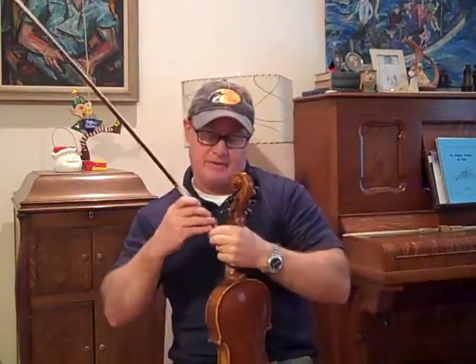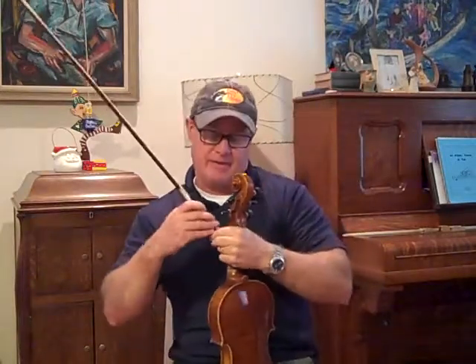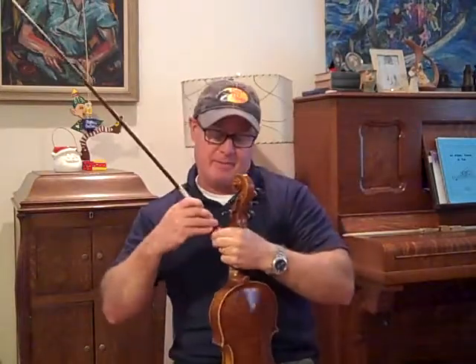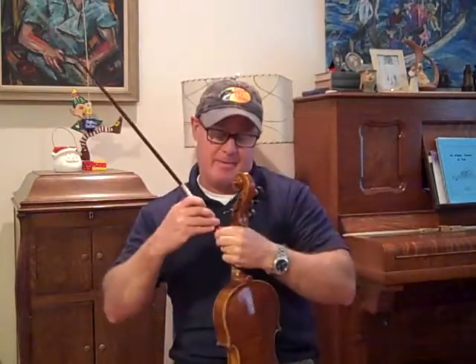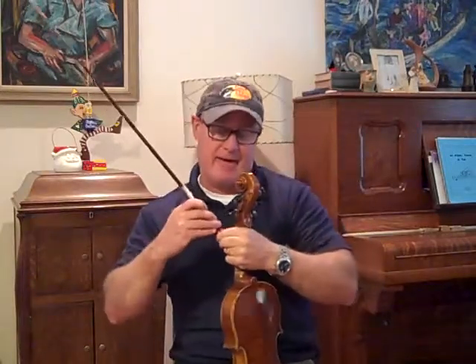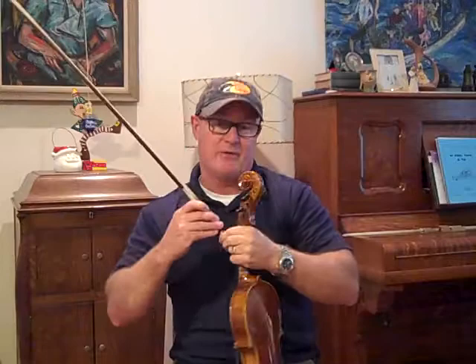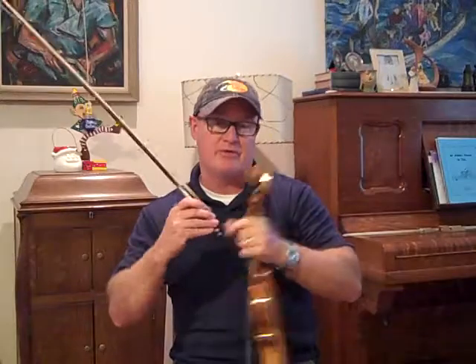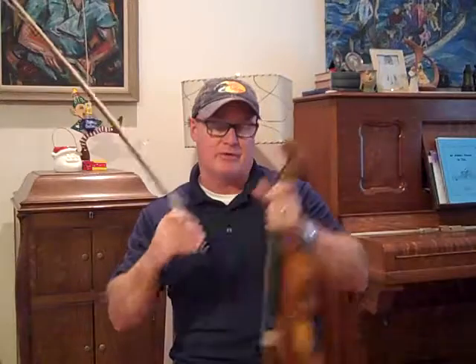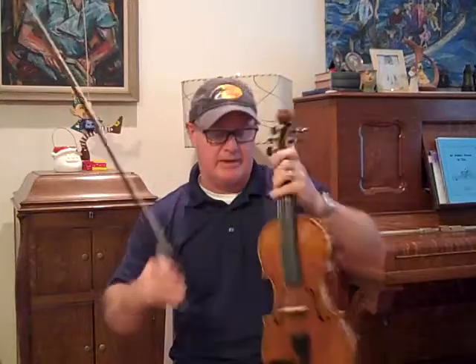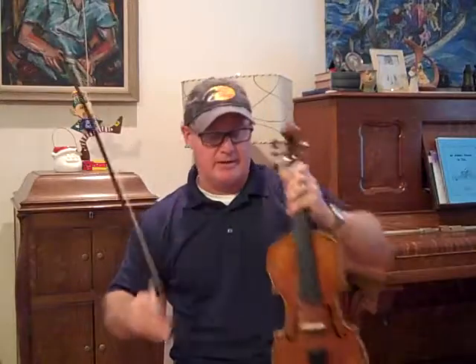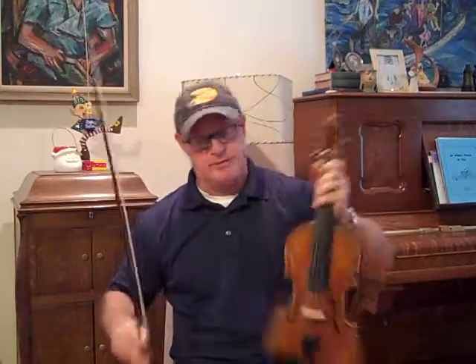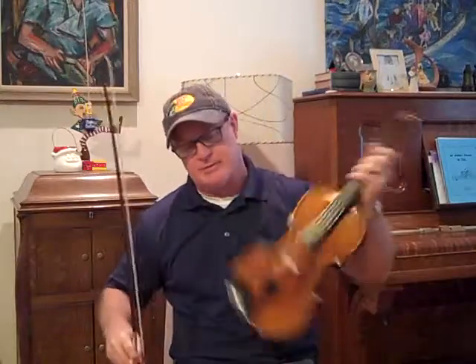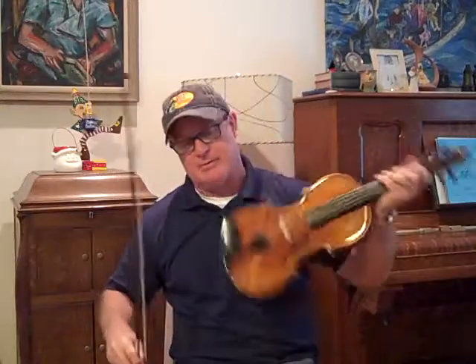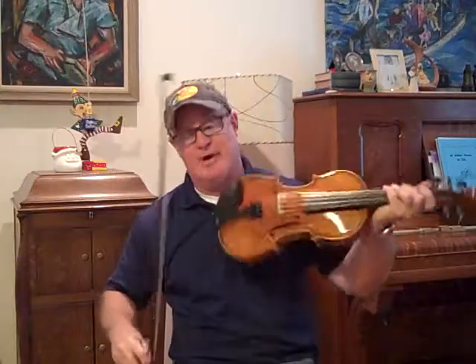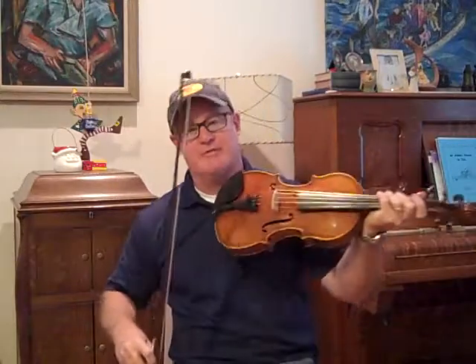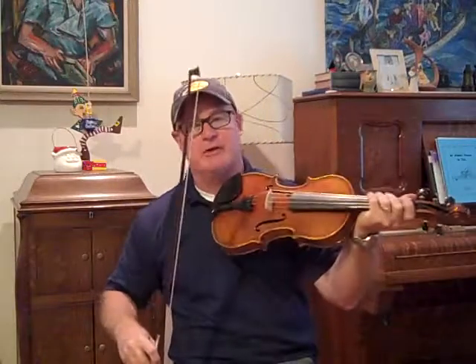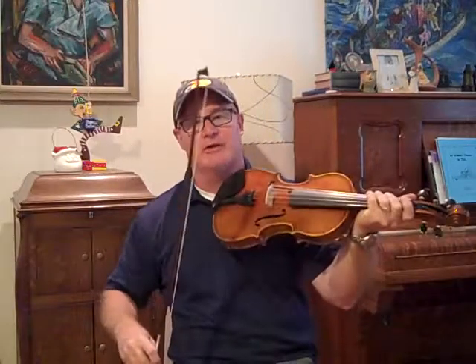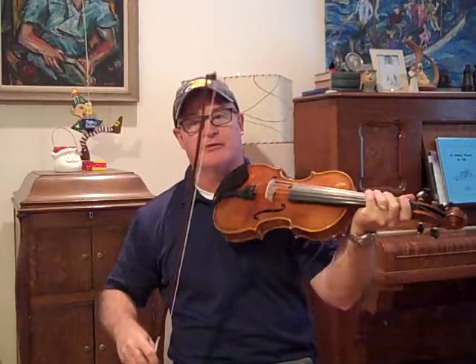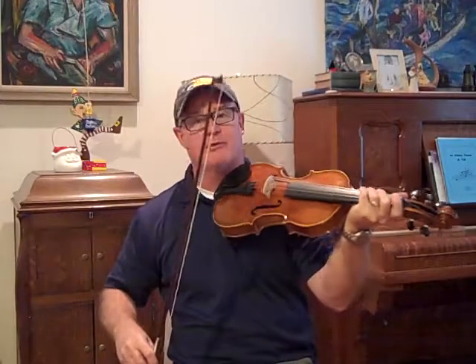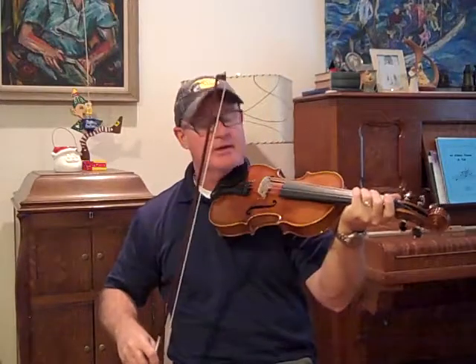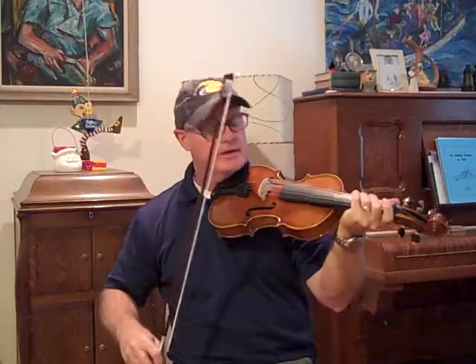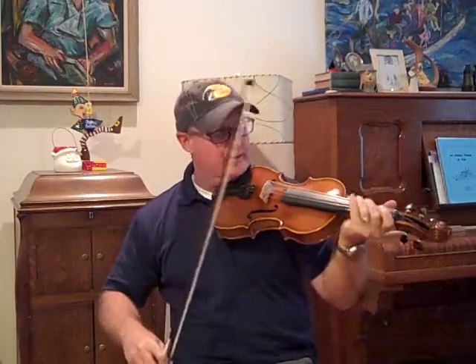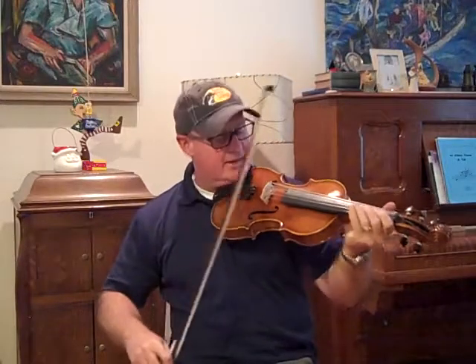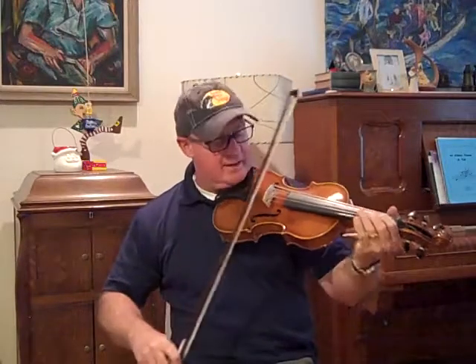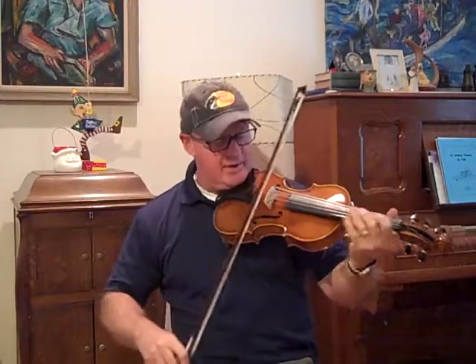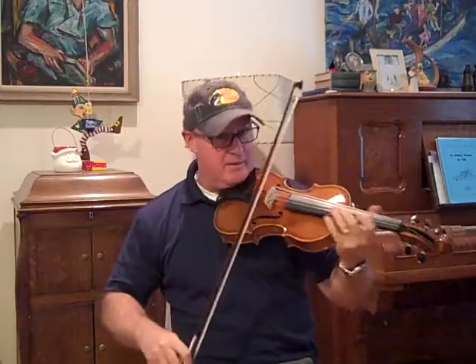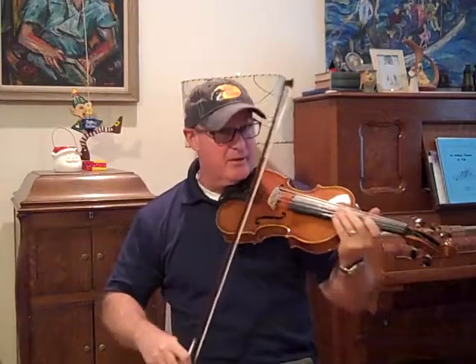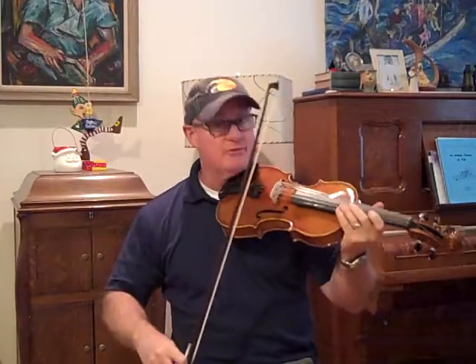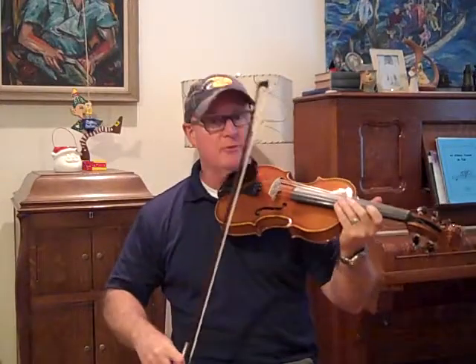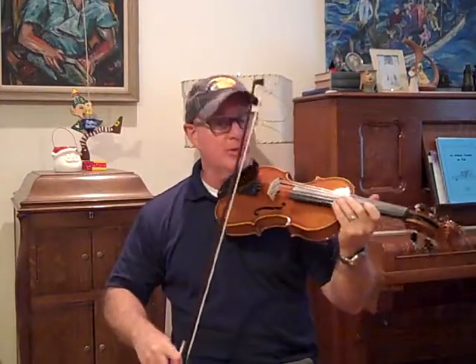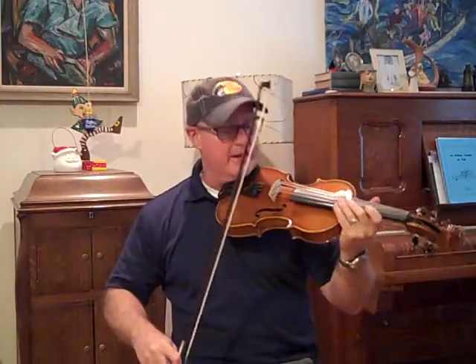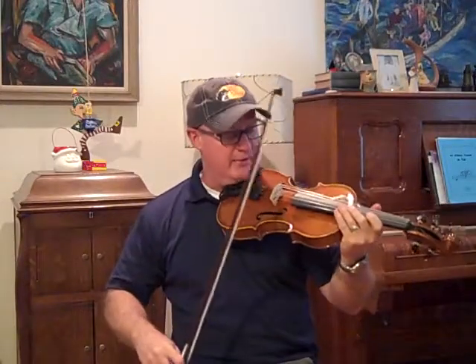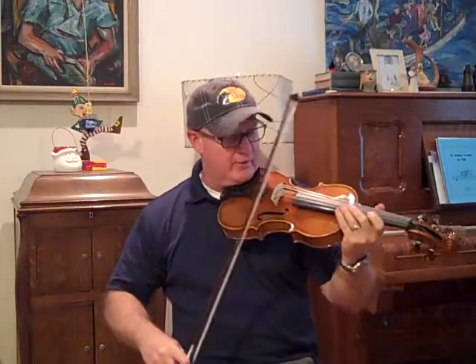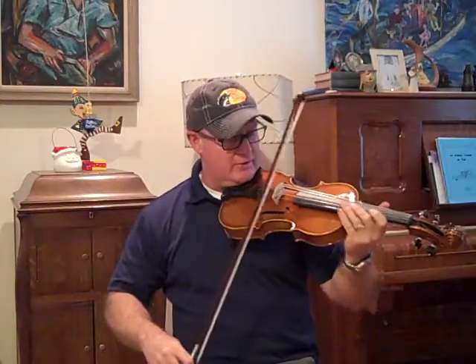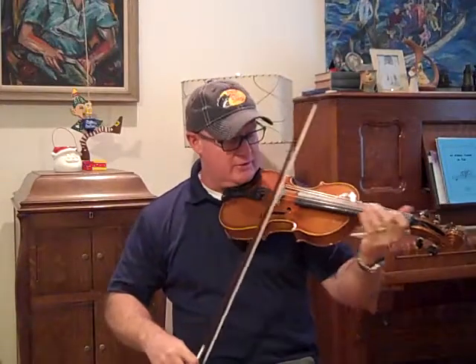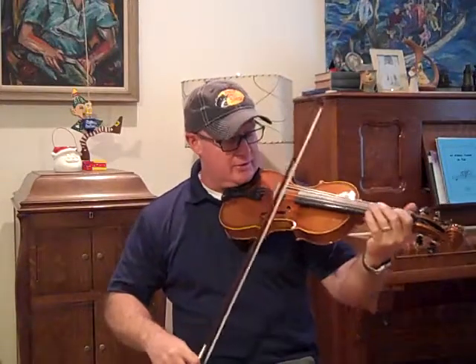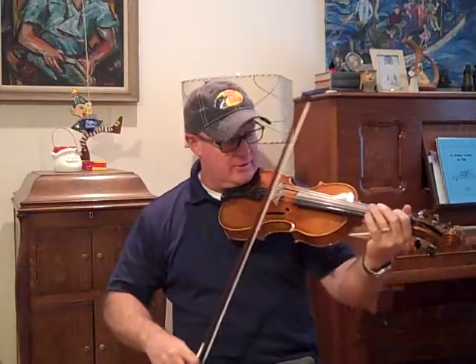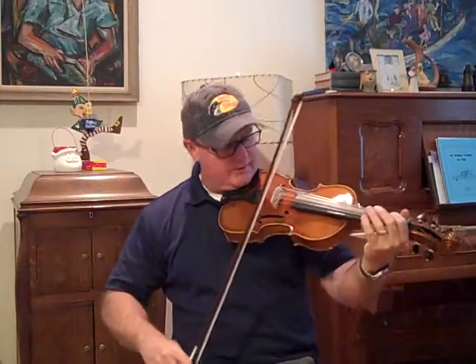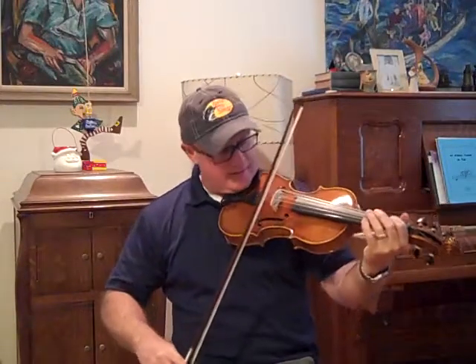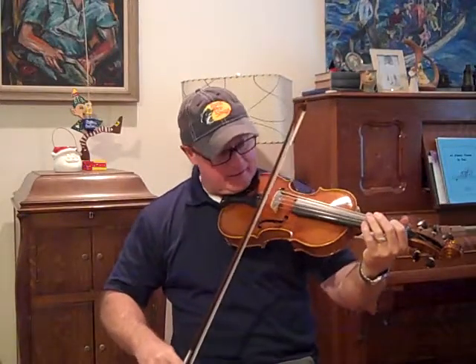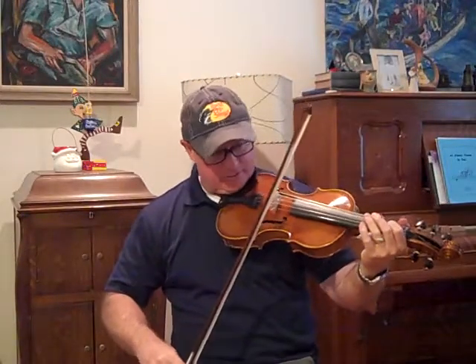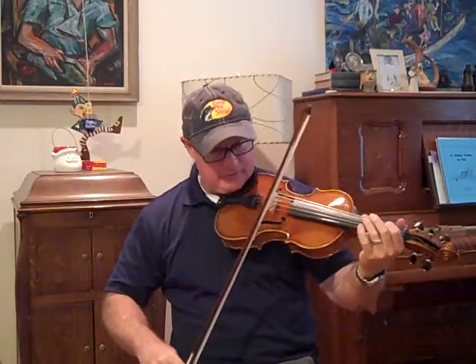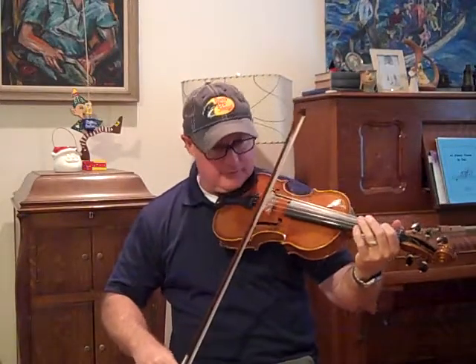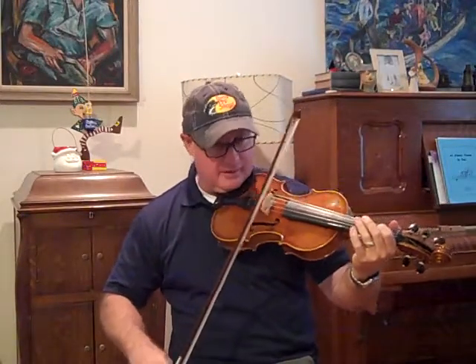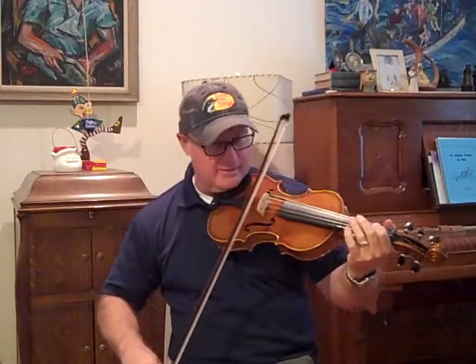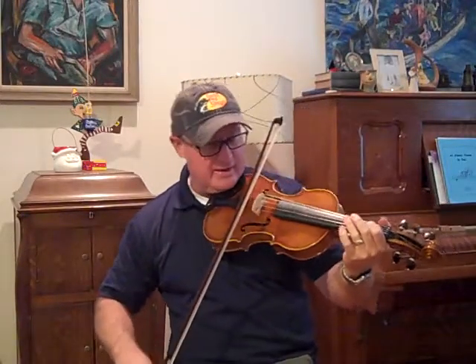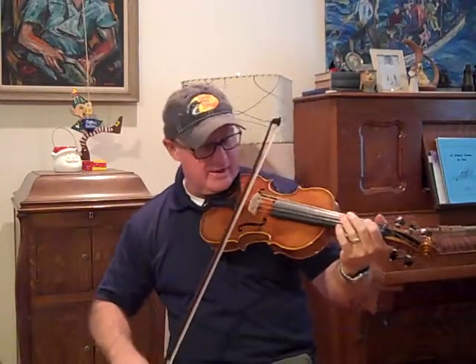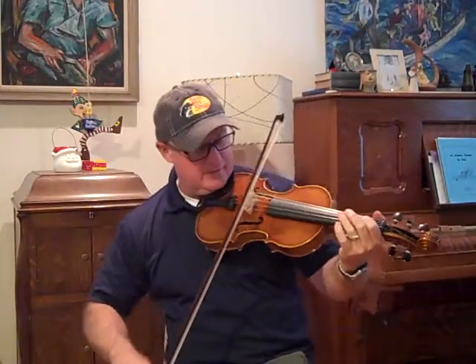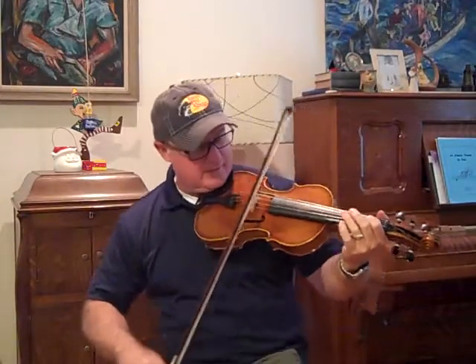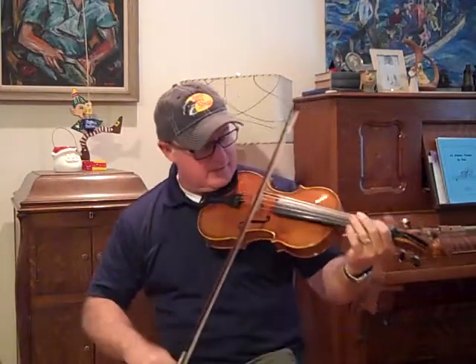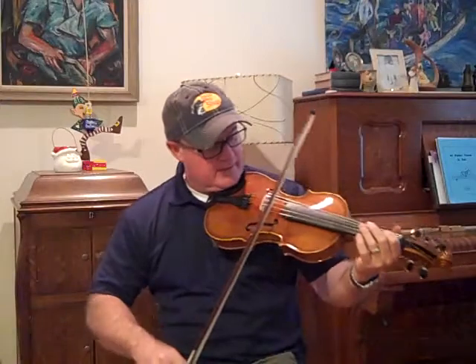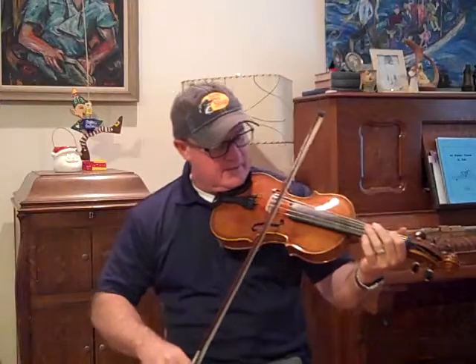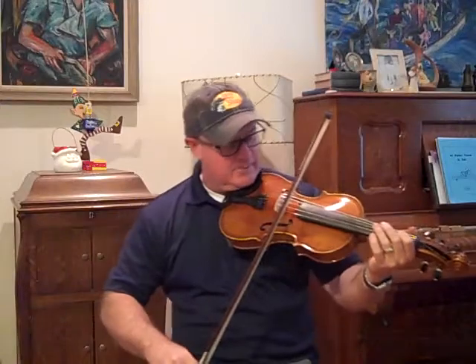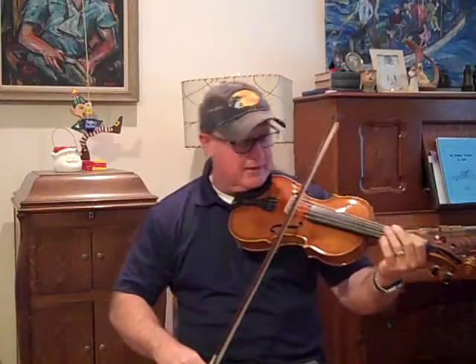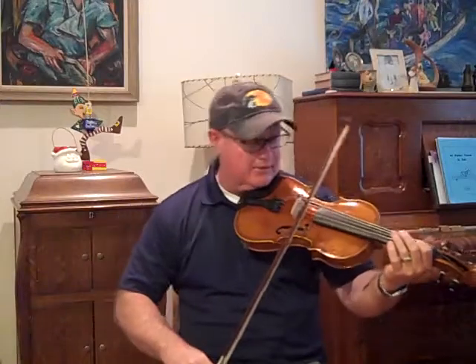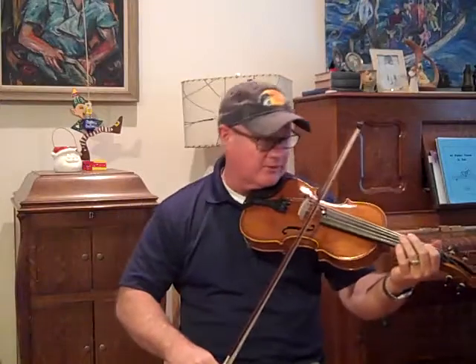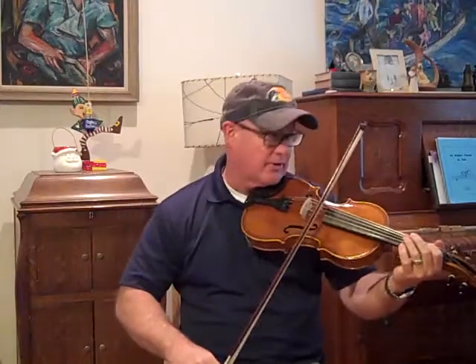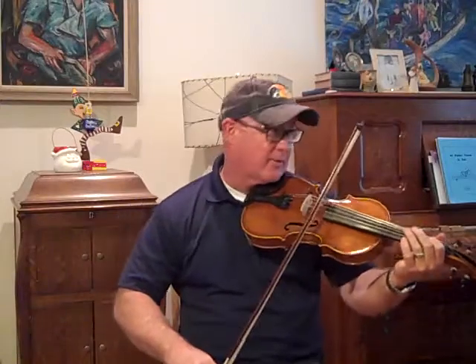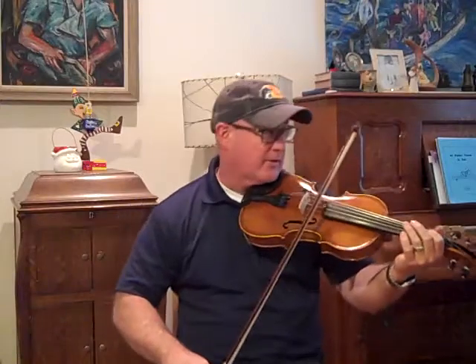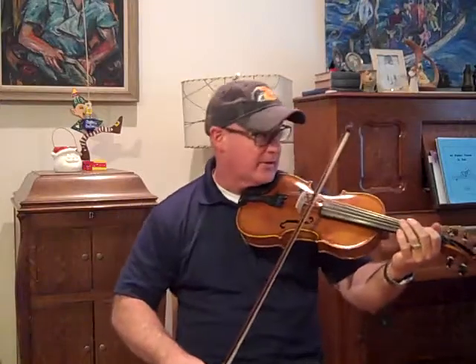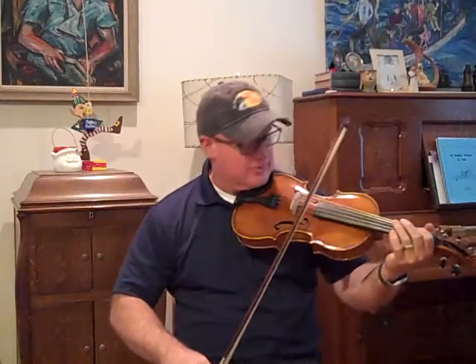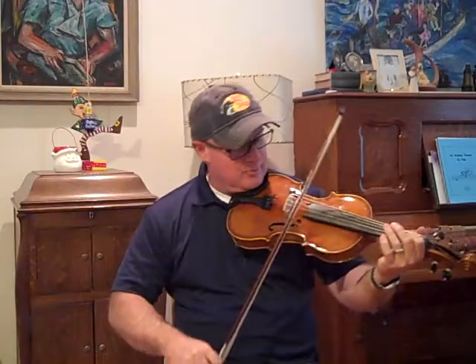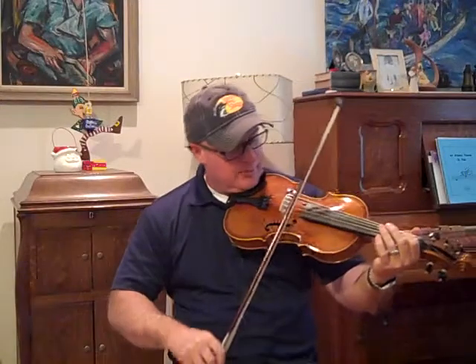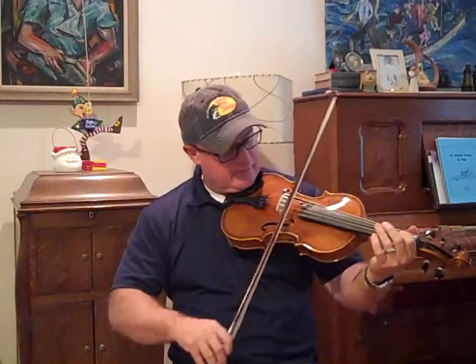I think my battery's running low, so I'm going to have to hustle. I'm not much of a player, and throwing a five-string on top of that makes it fall apart even worse.